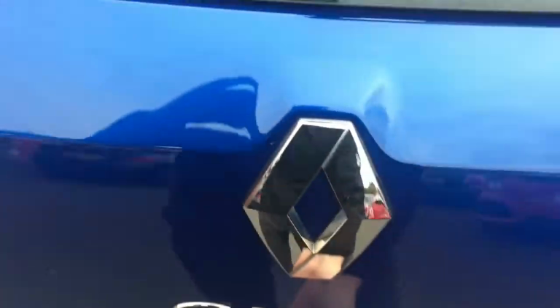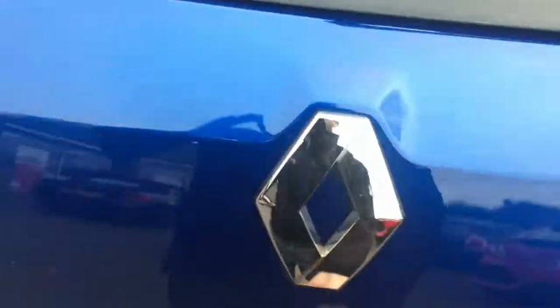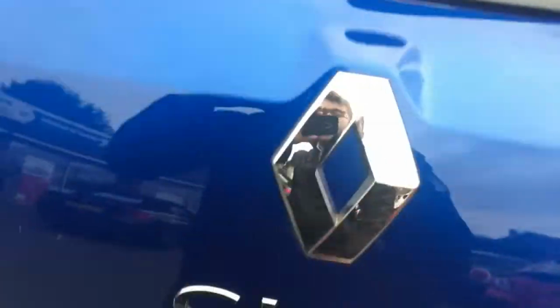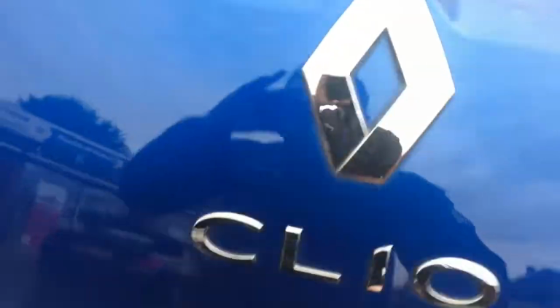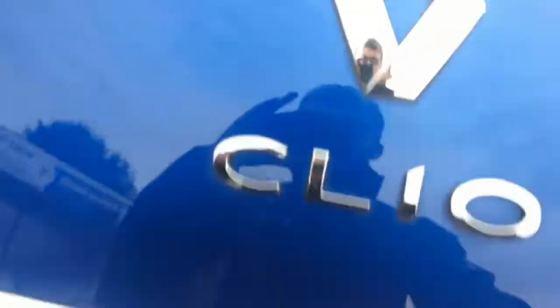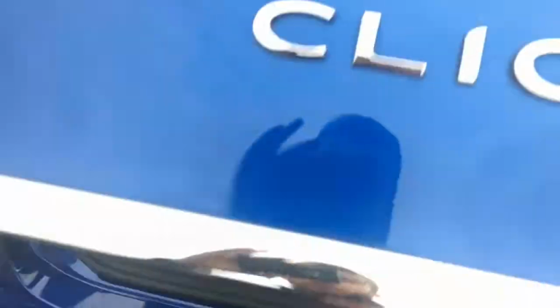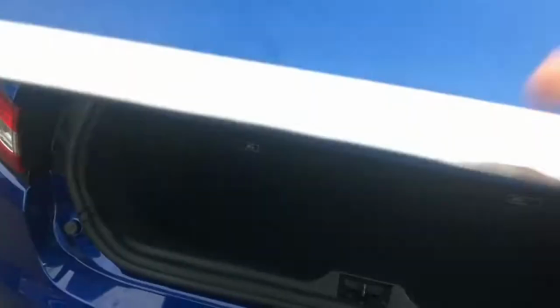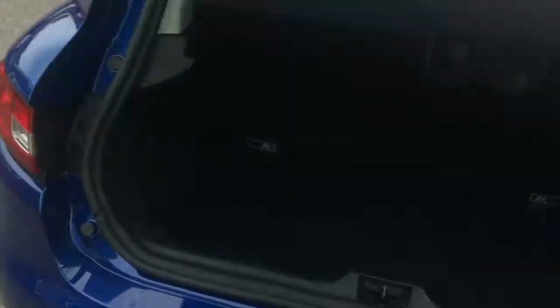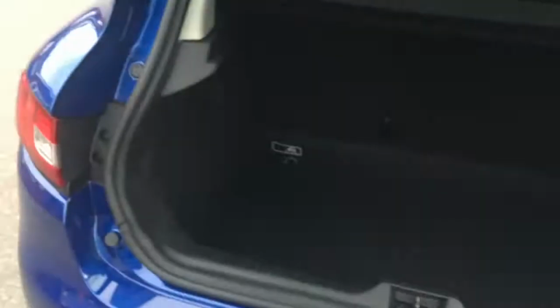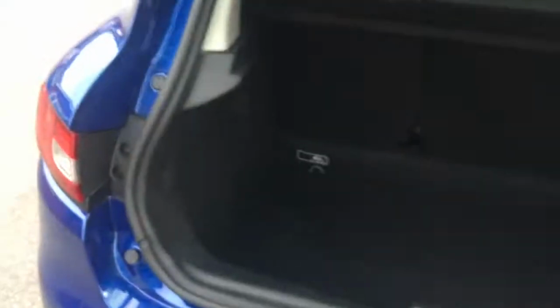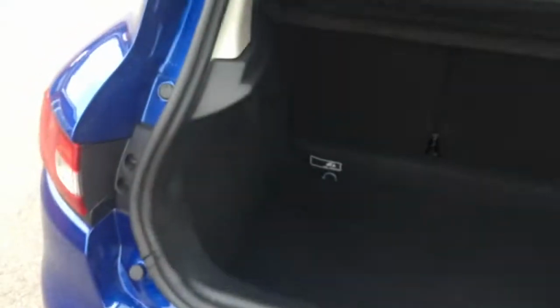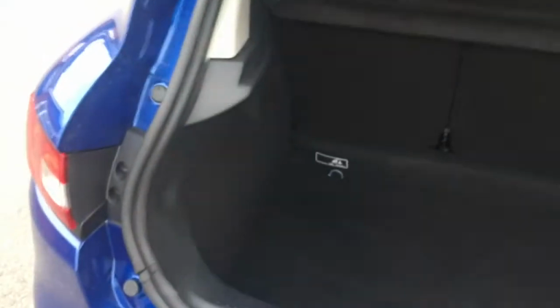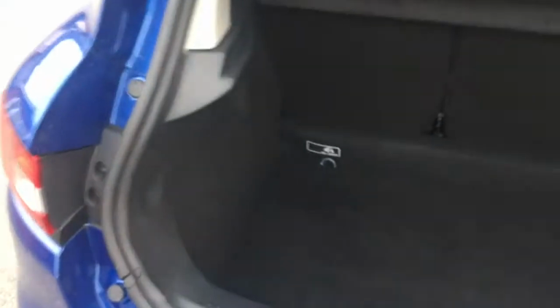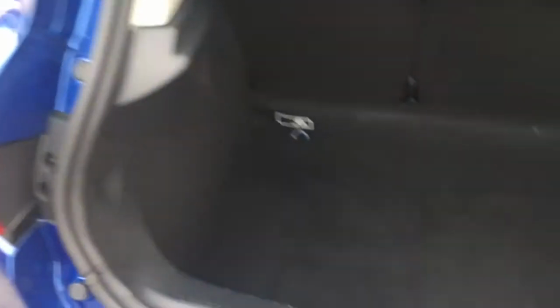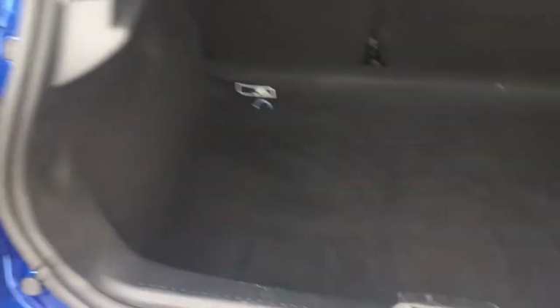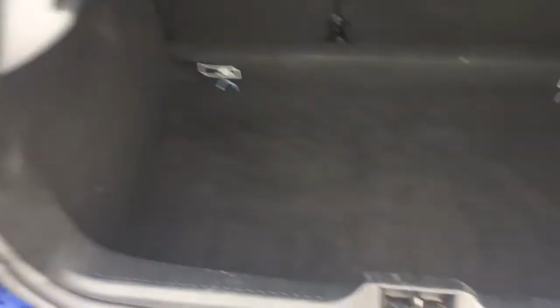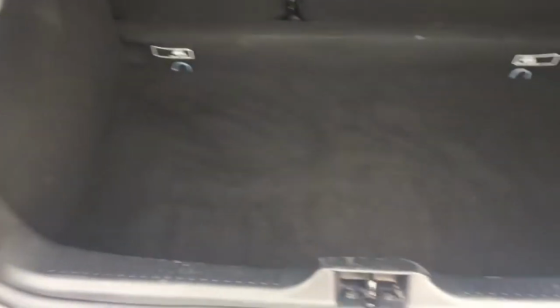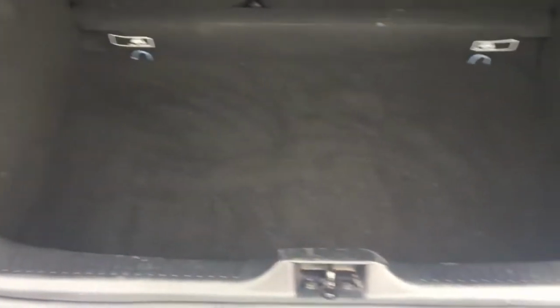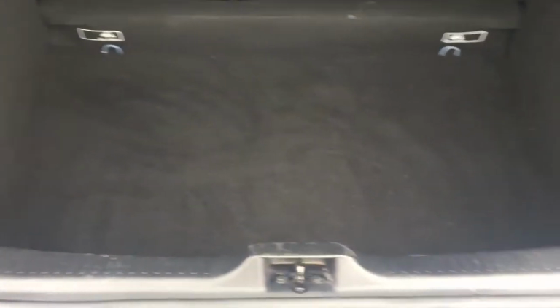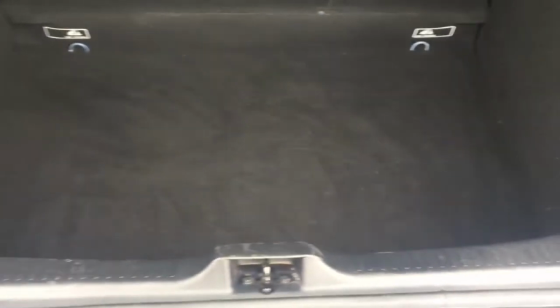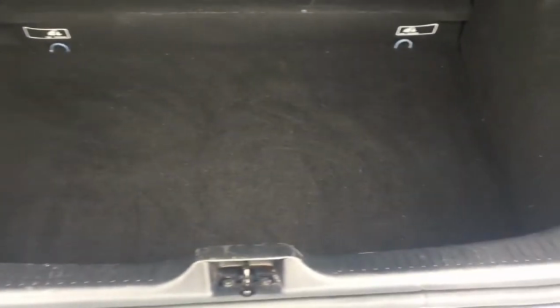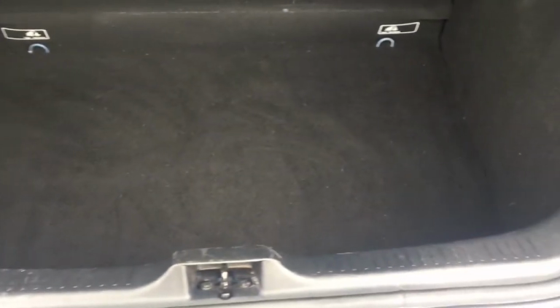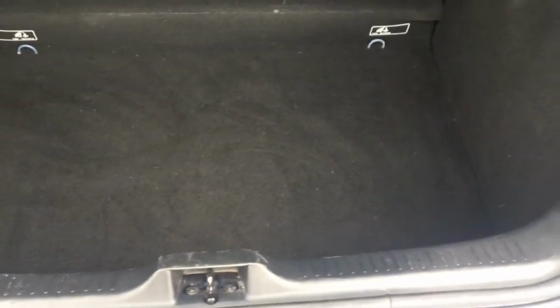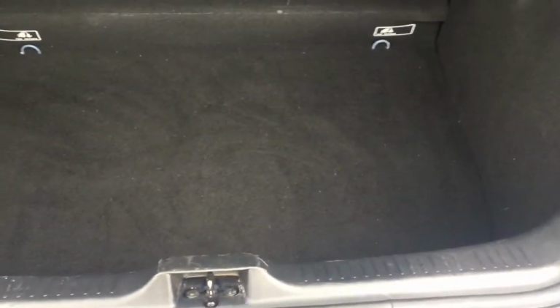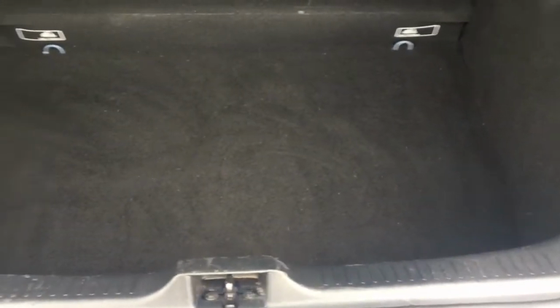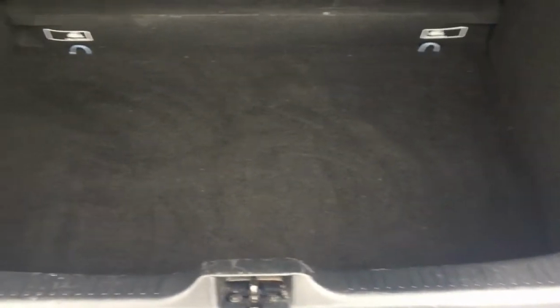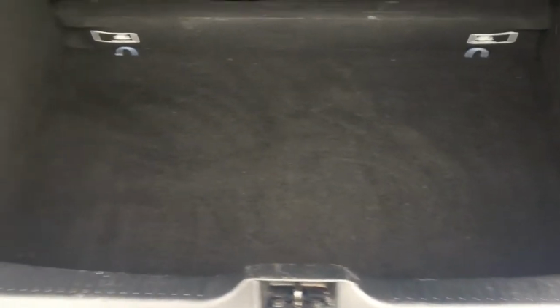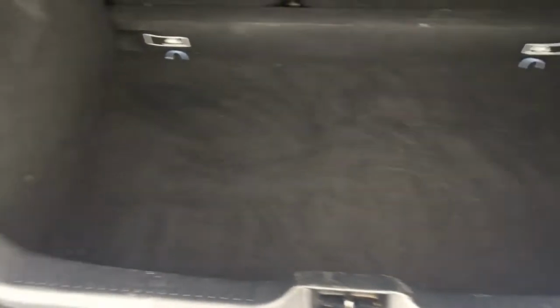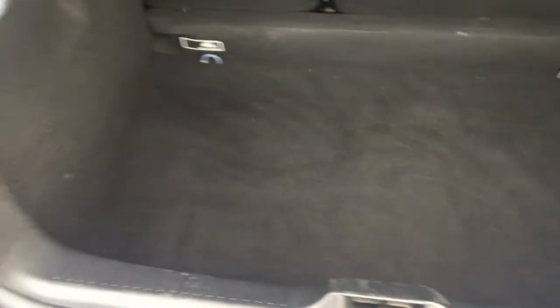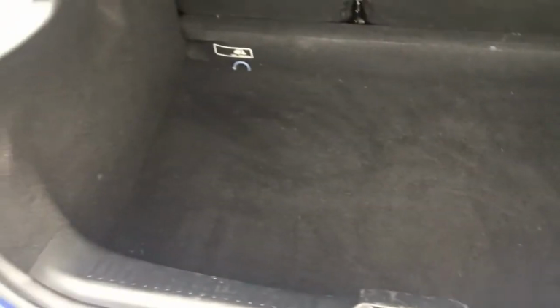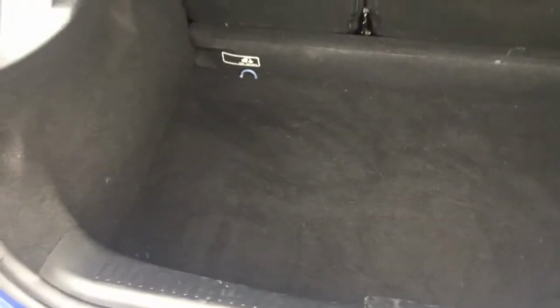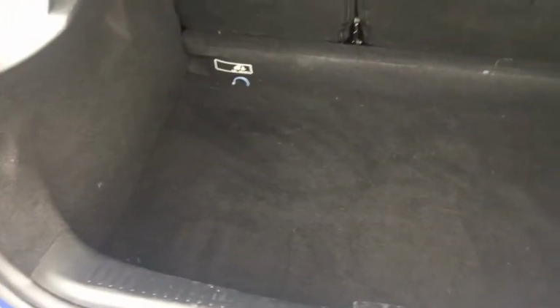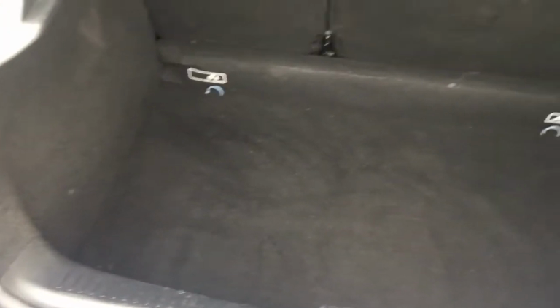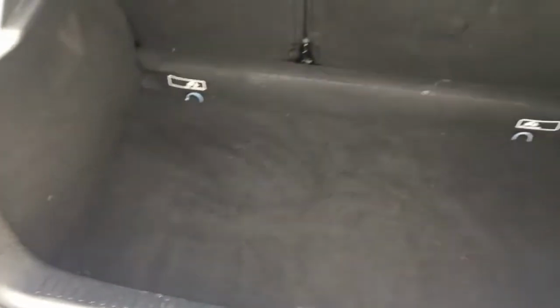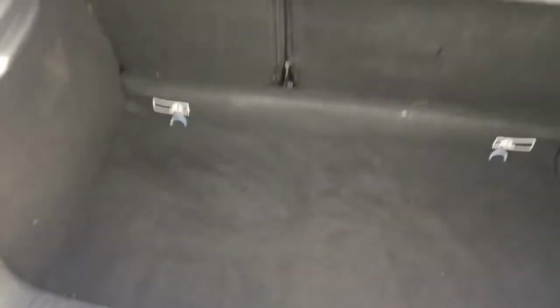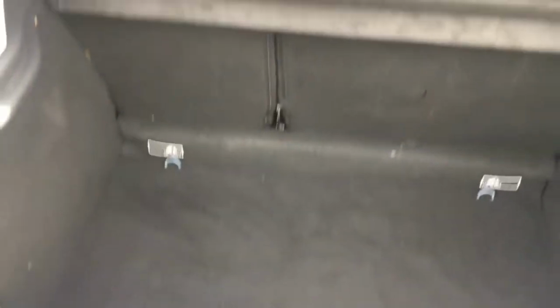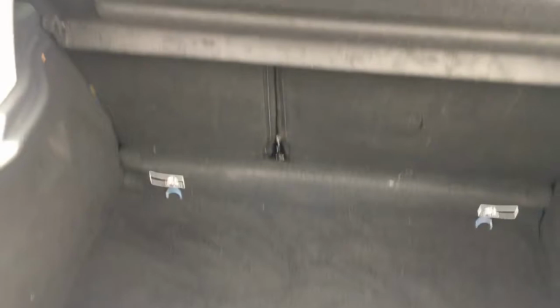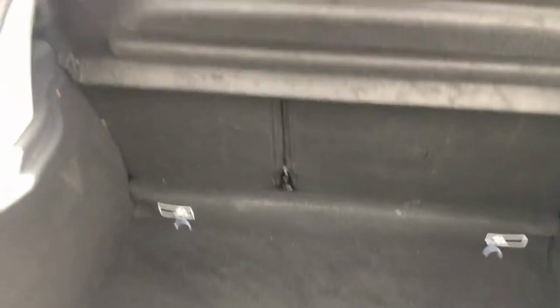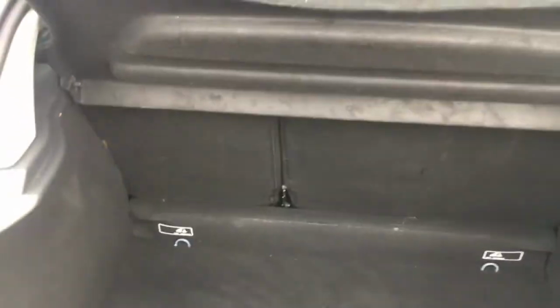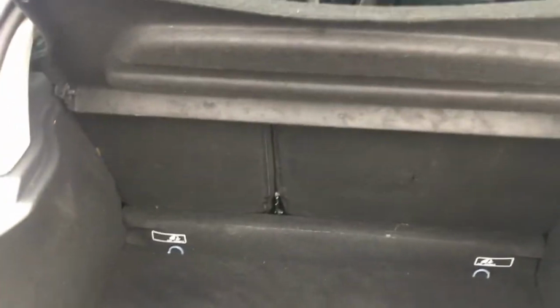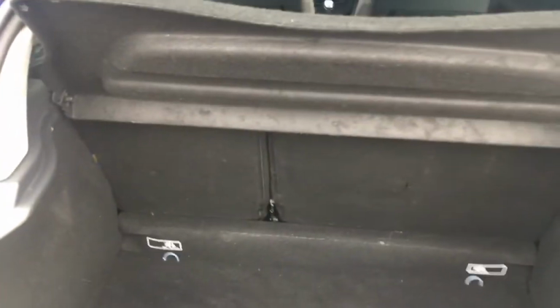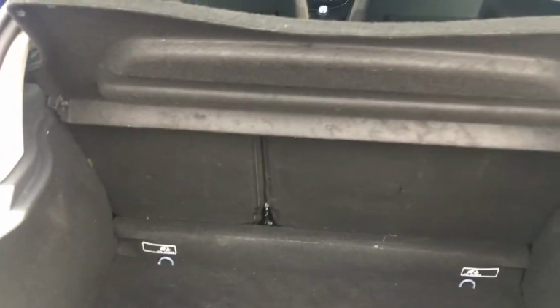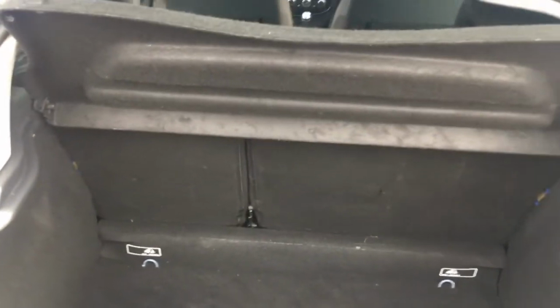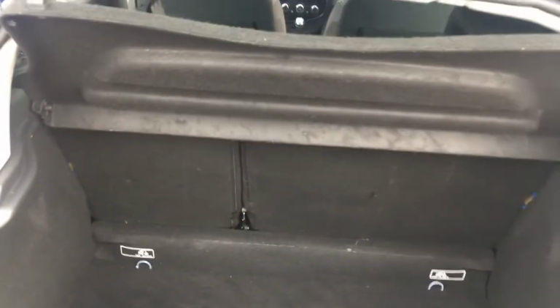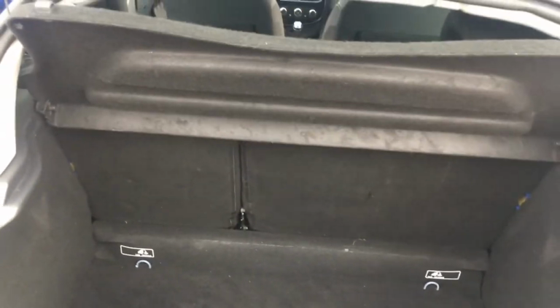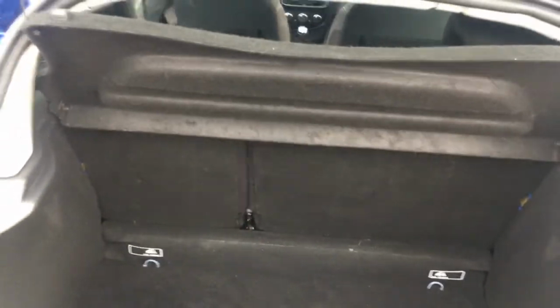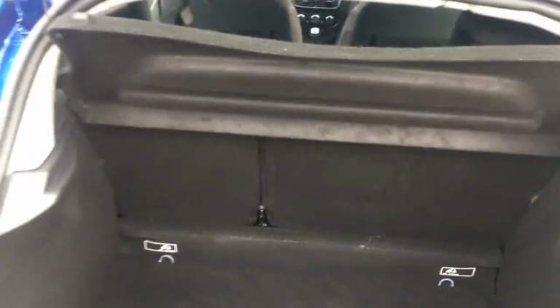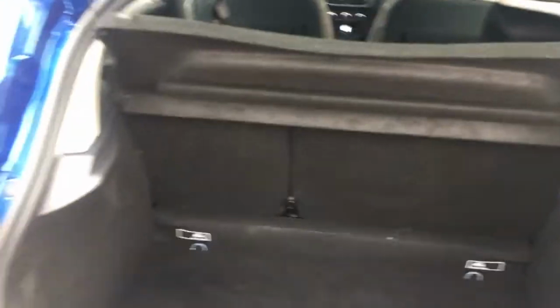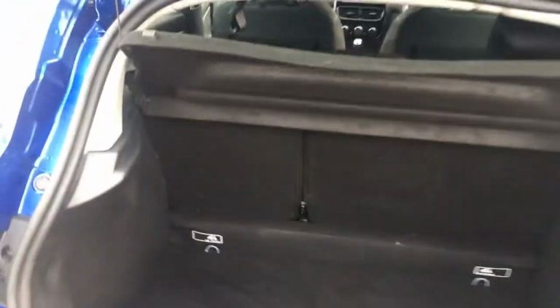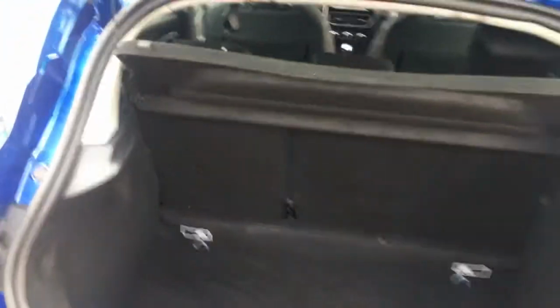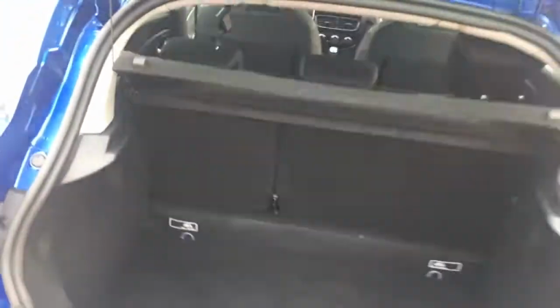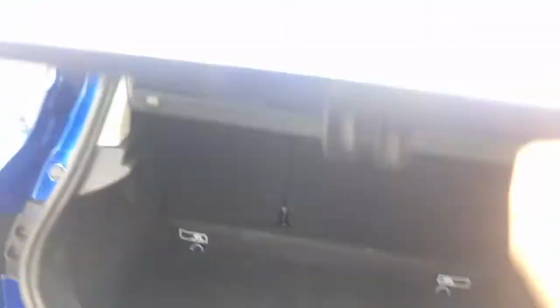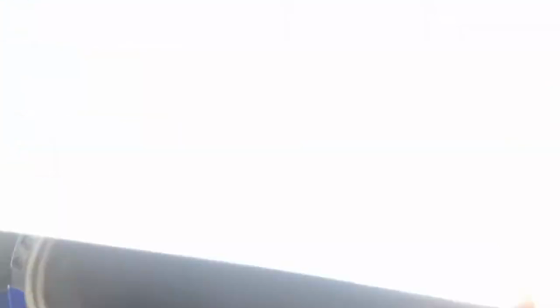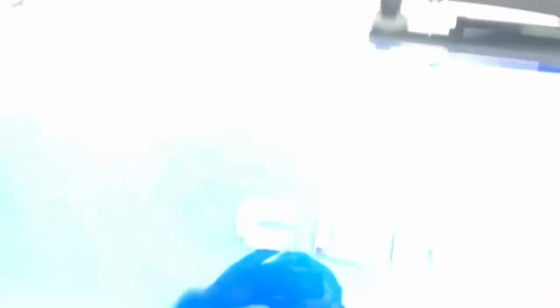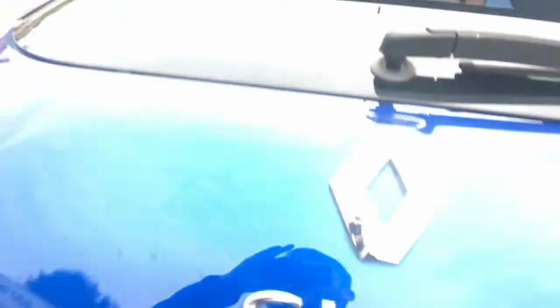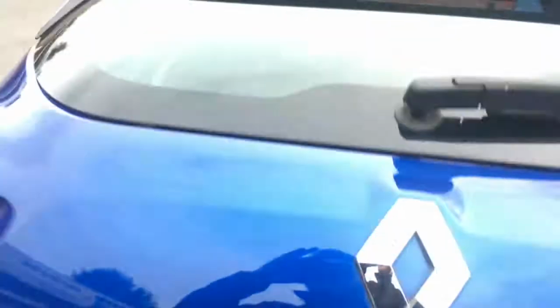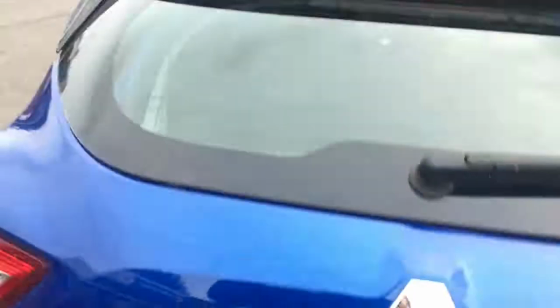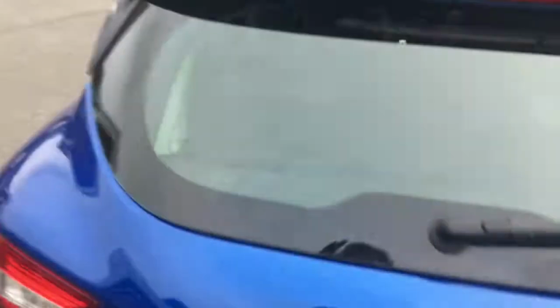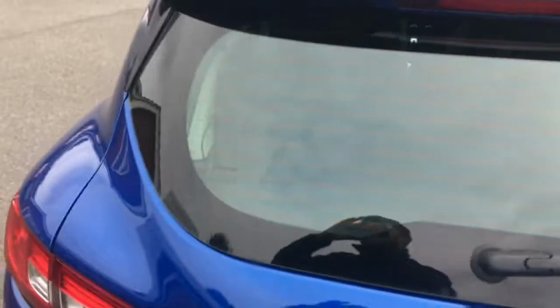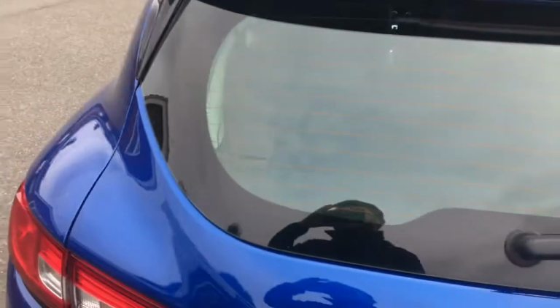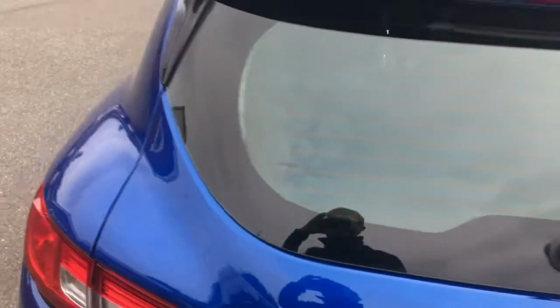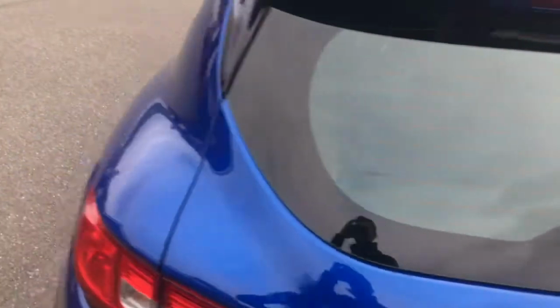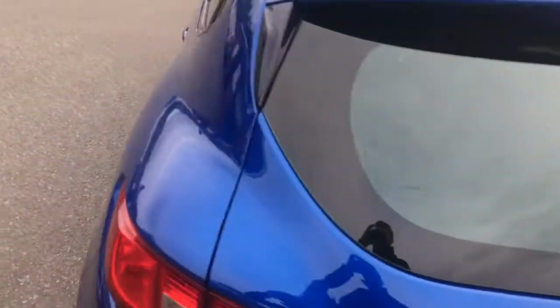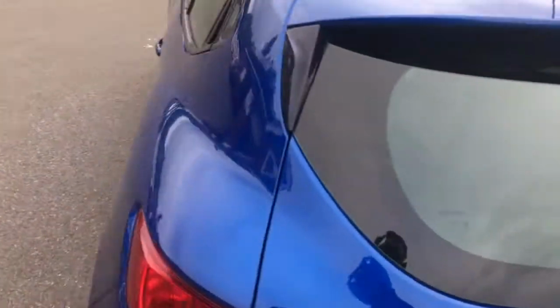Quick look at the boot space — we've got a really deep loading bay, so none of the space in the back is wasted, which keeps this car nice and practical.